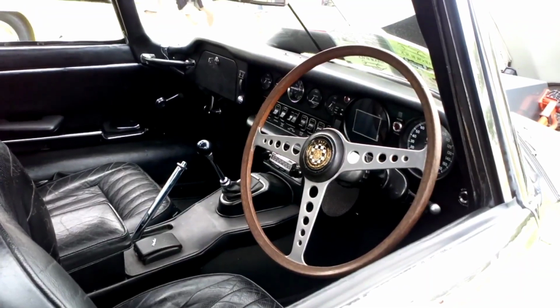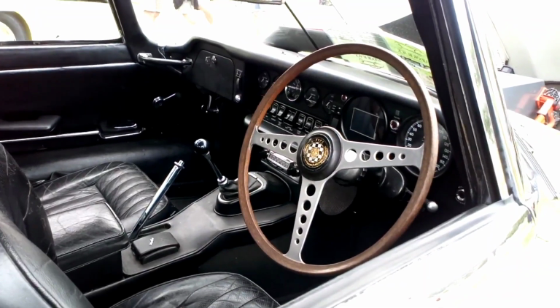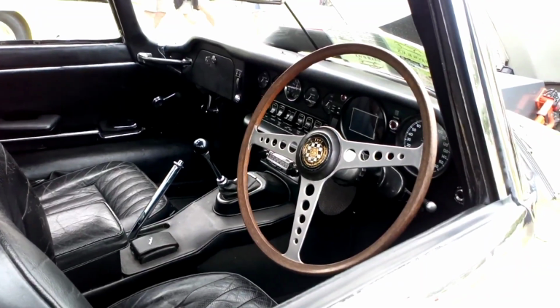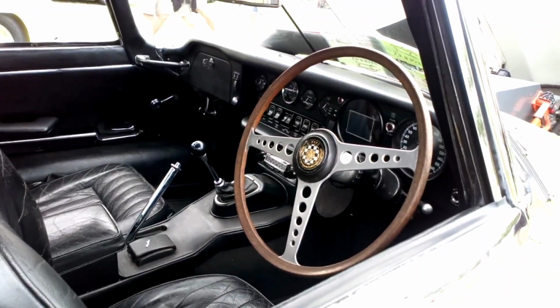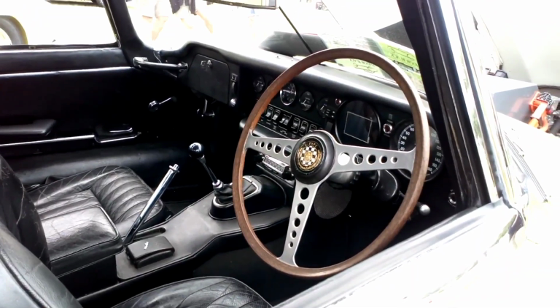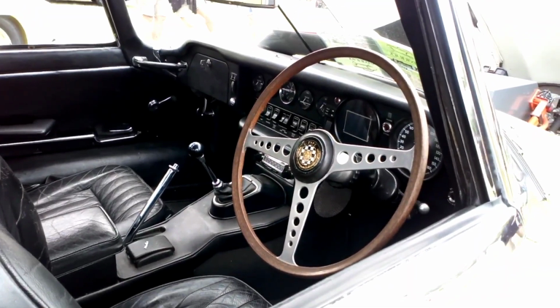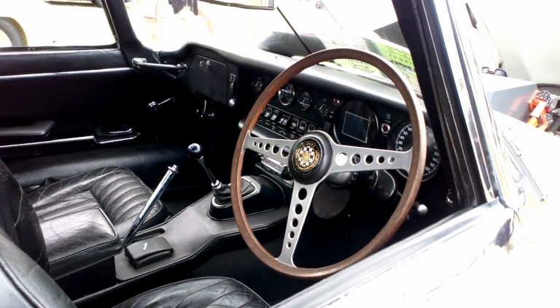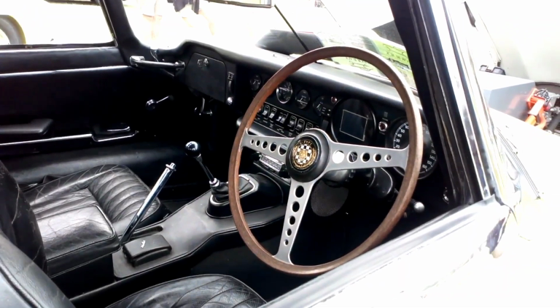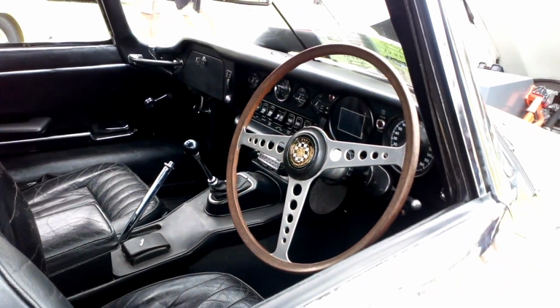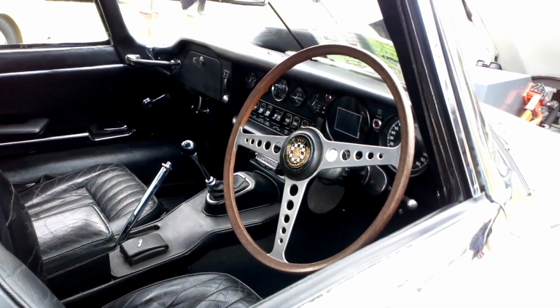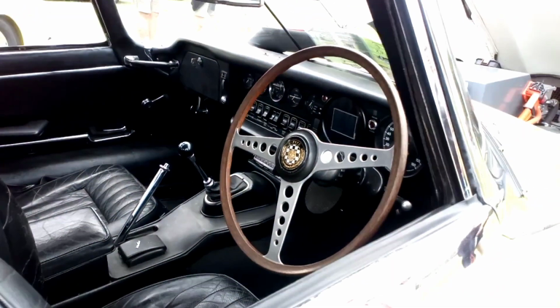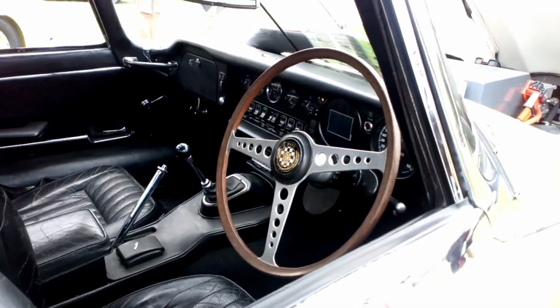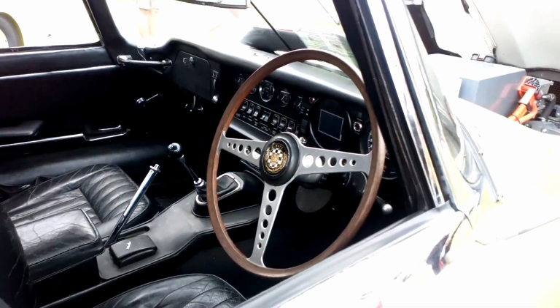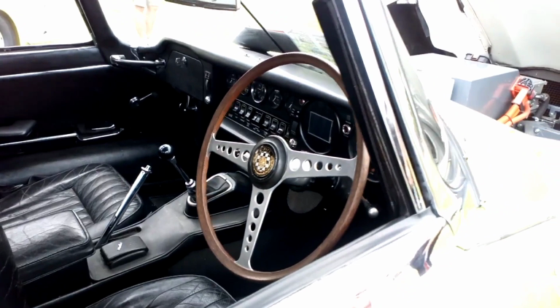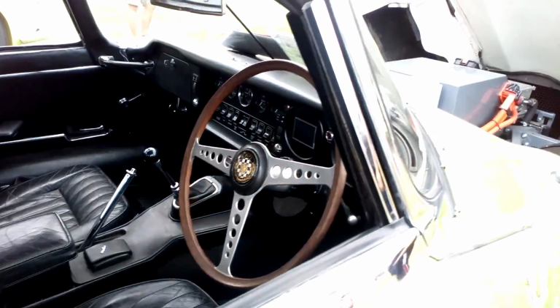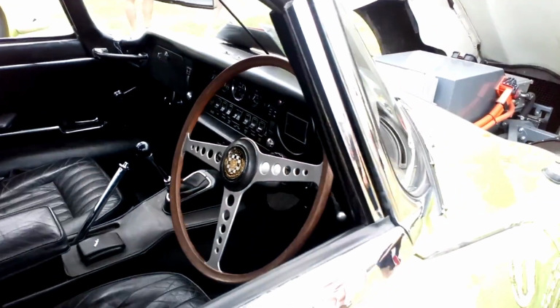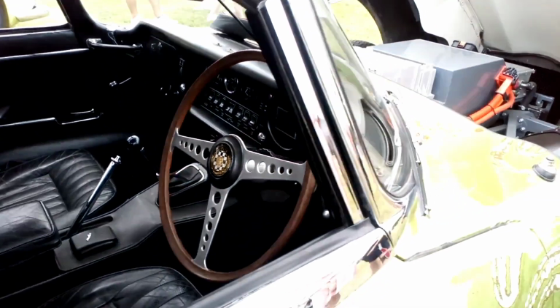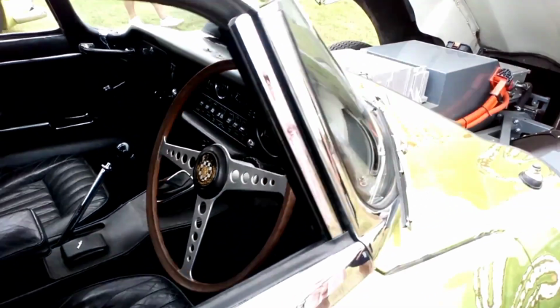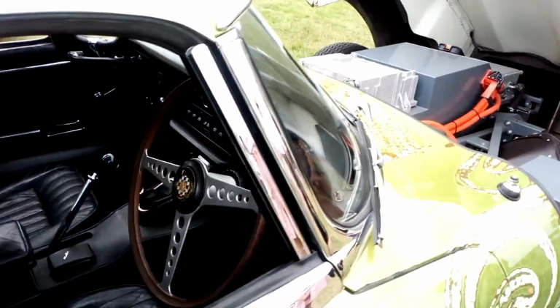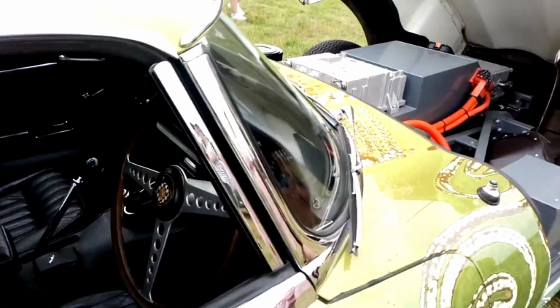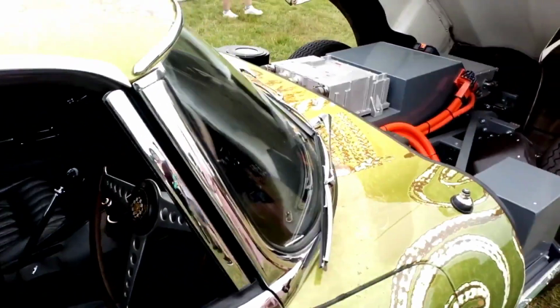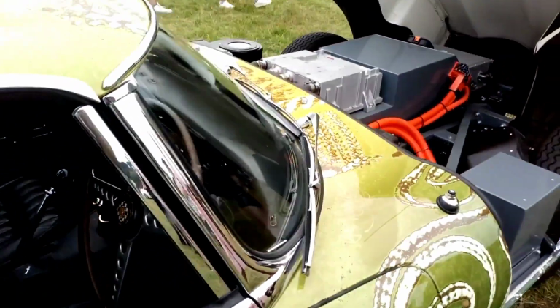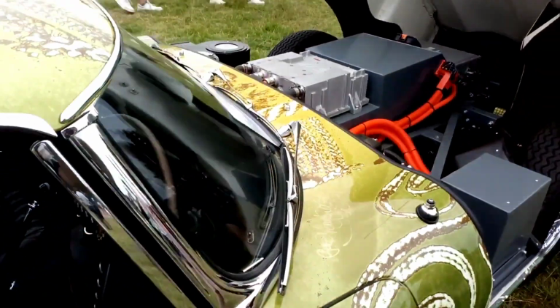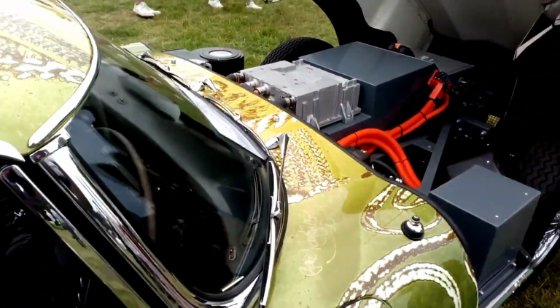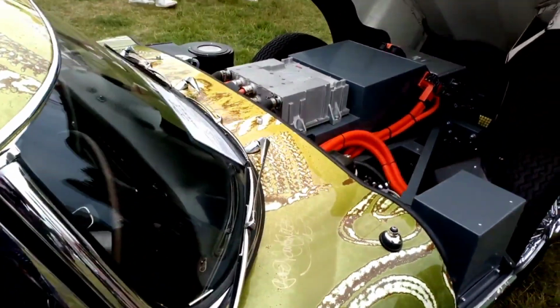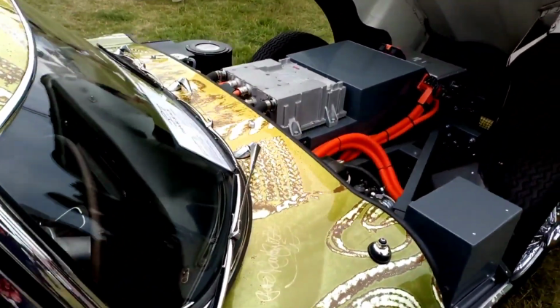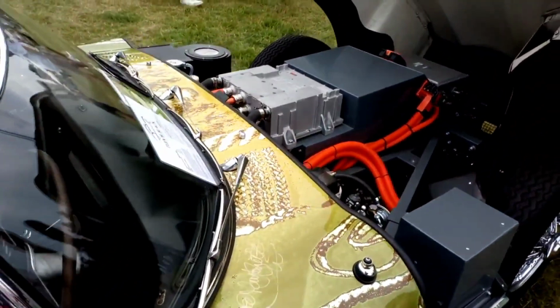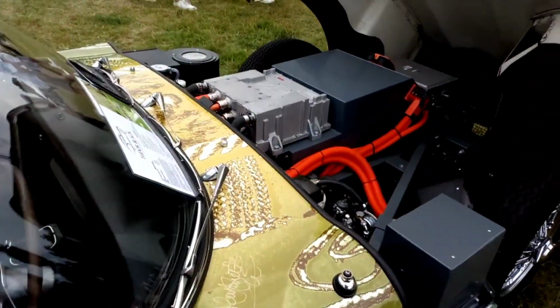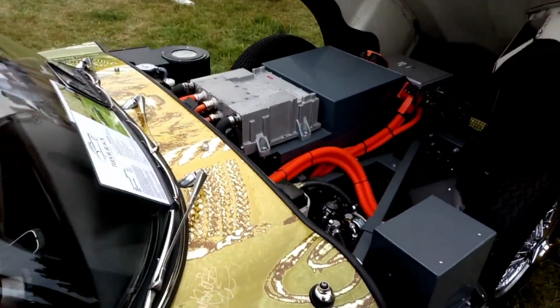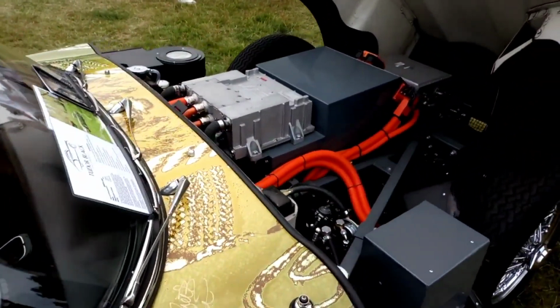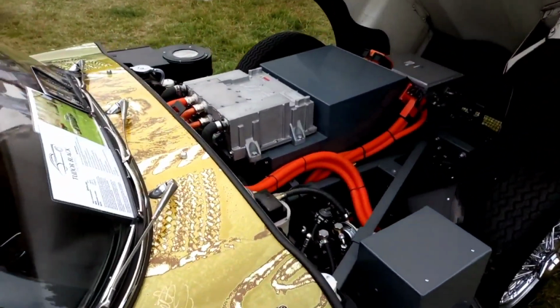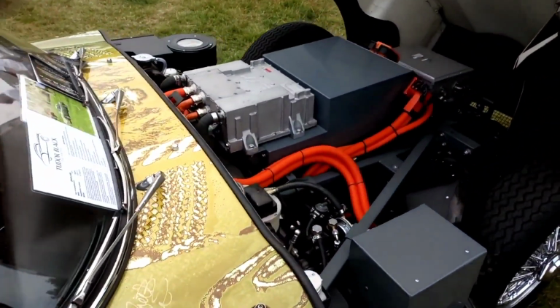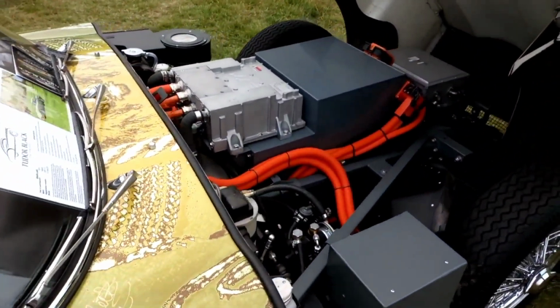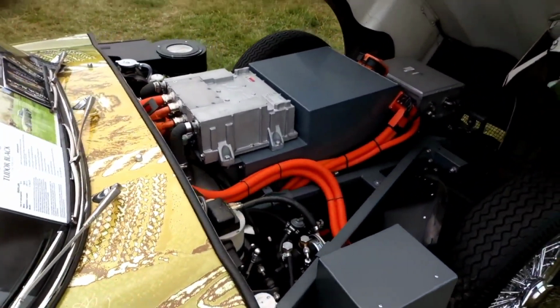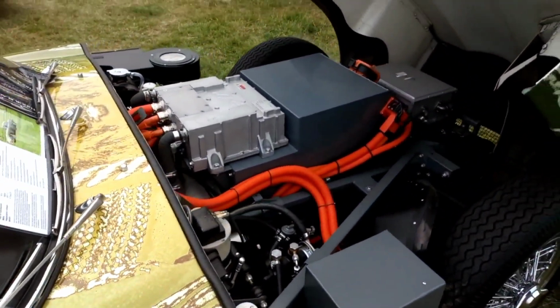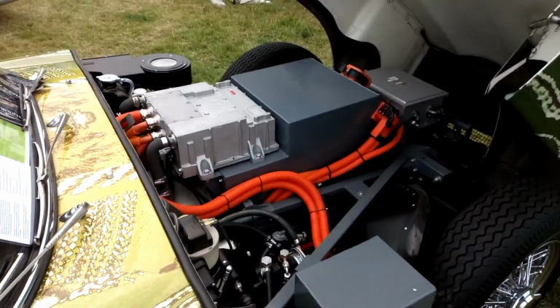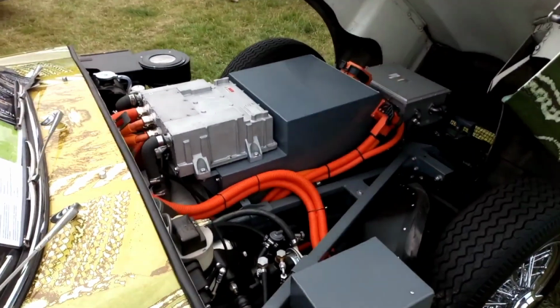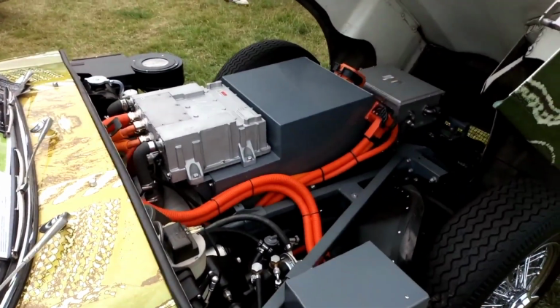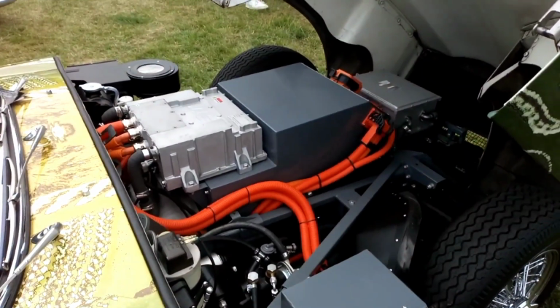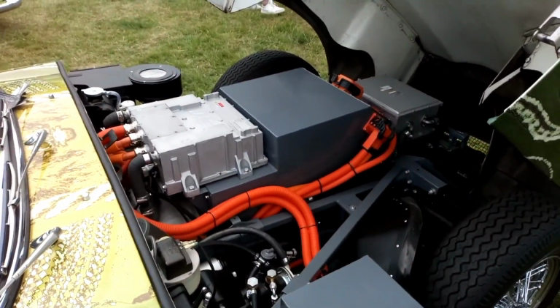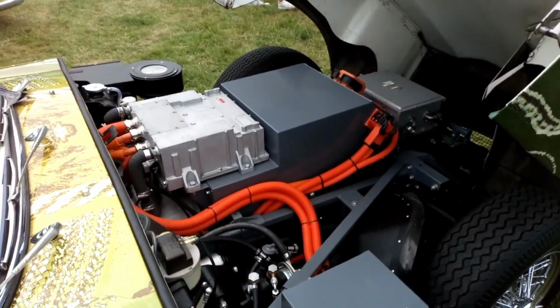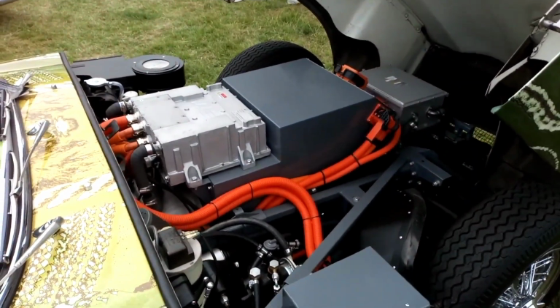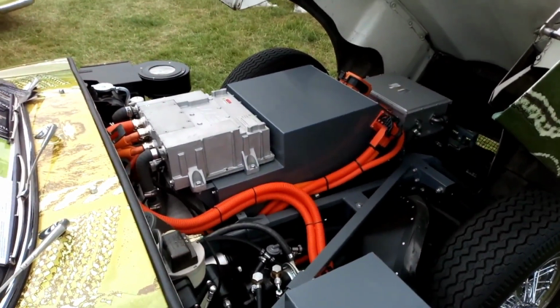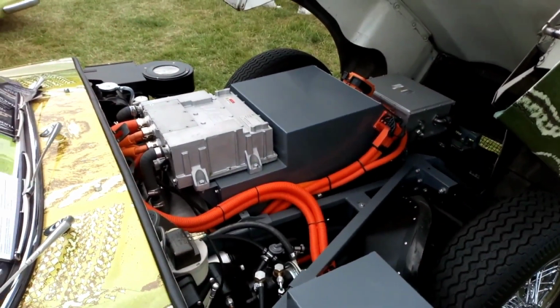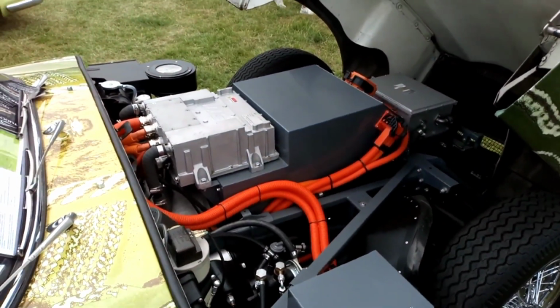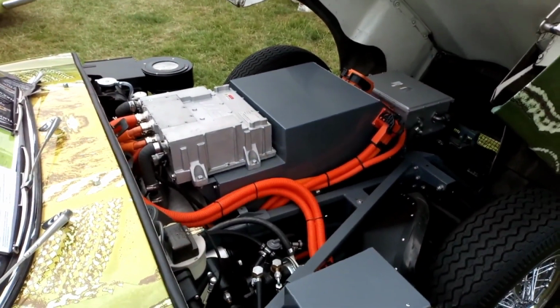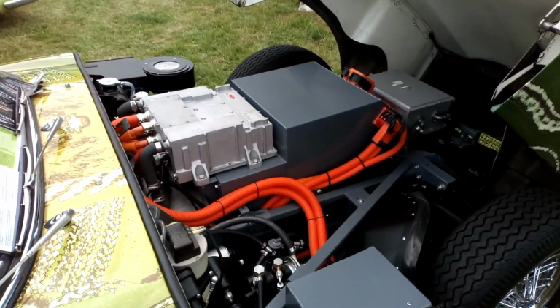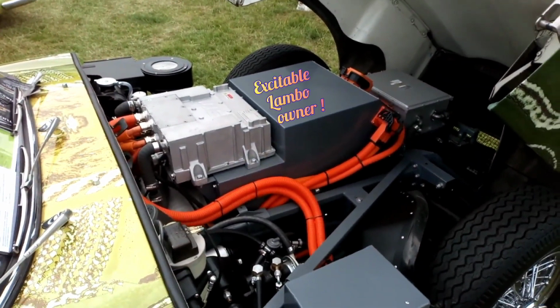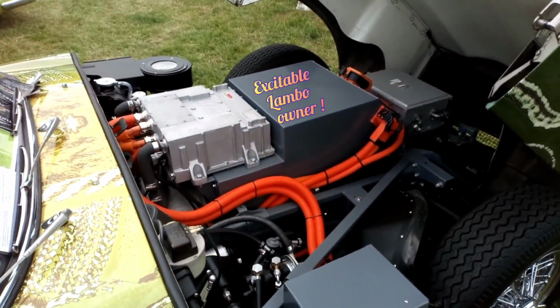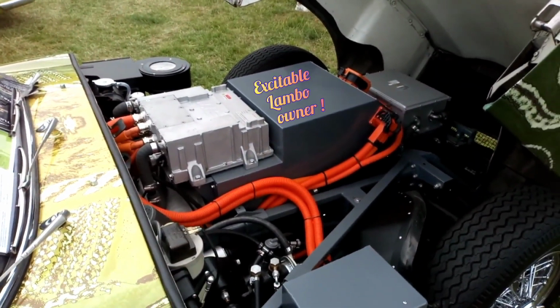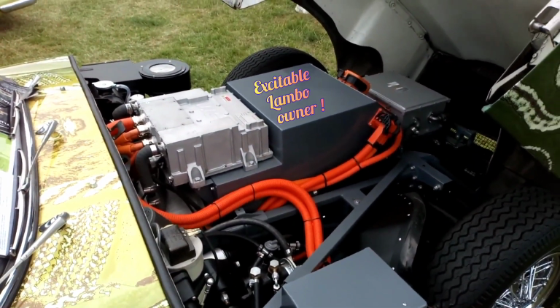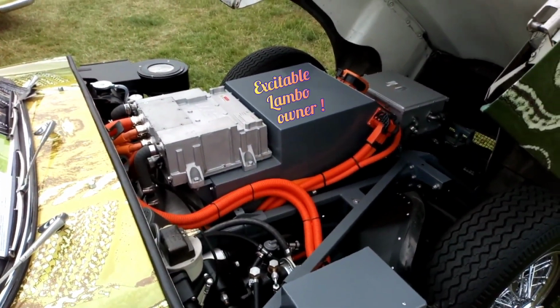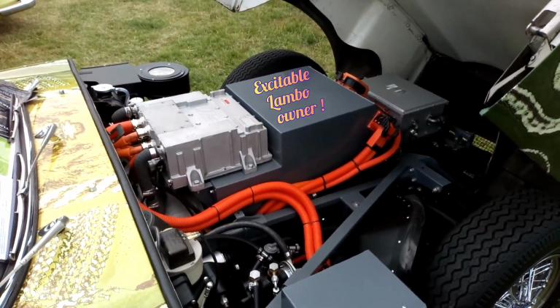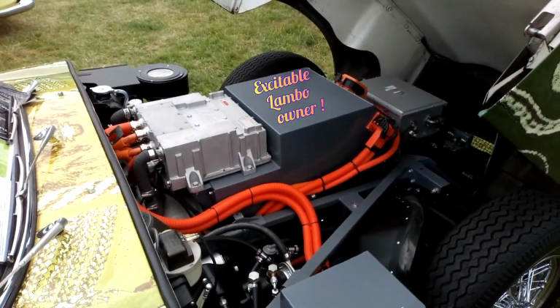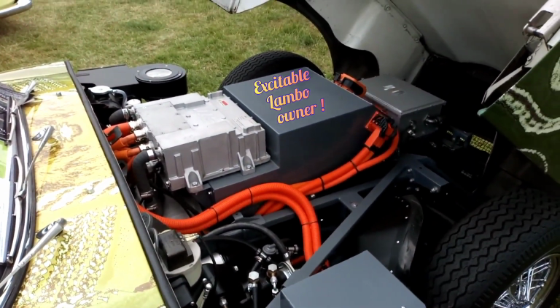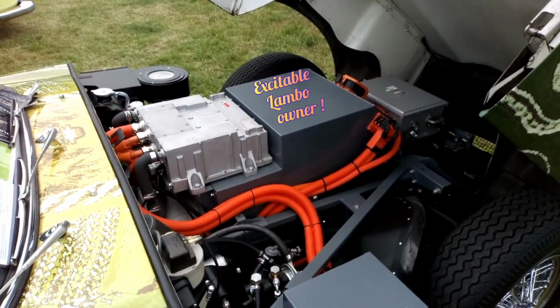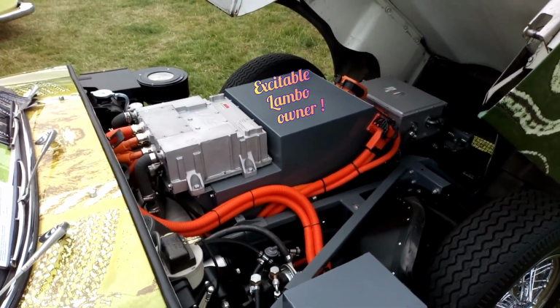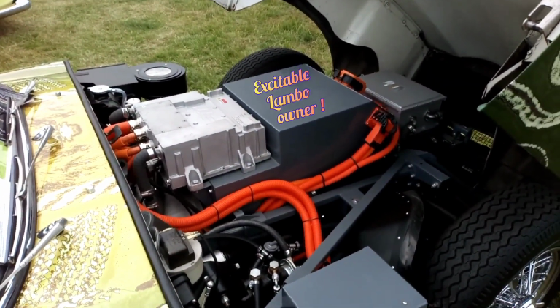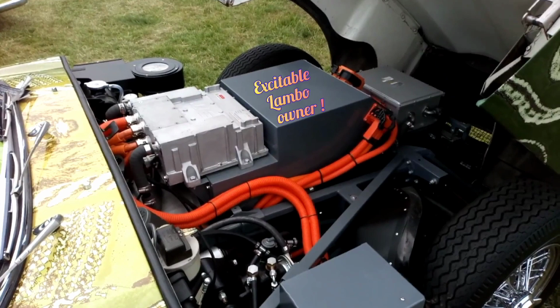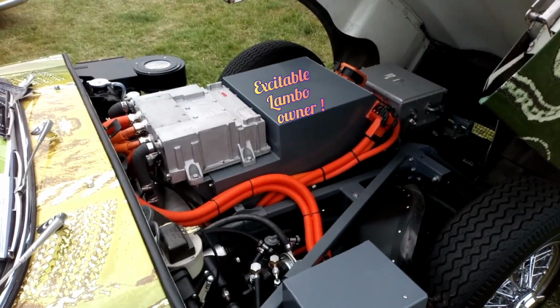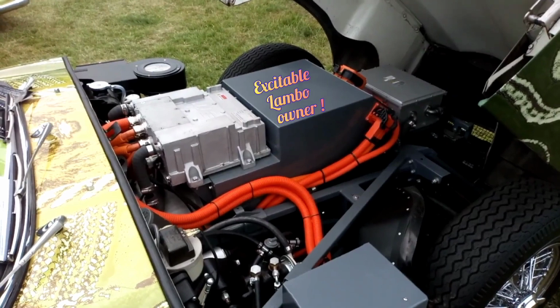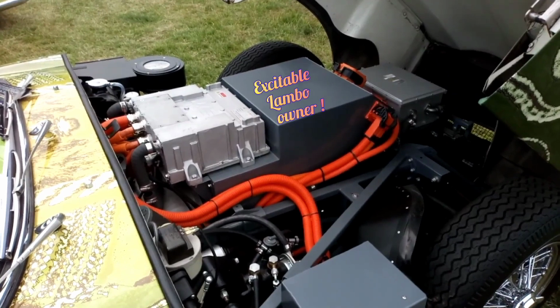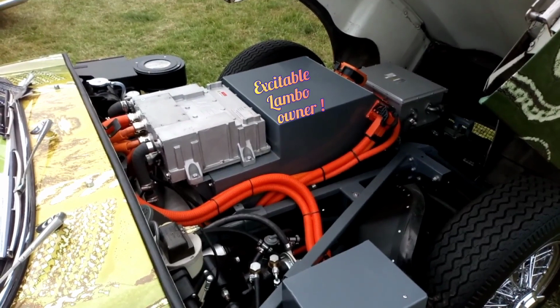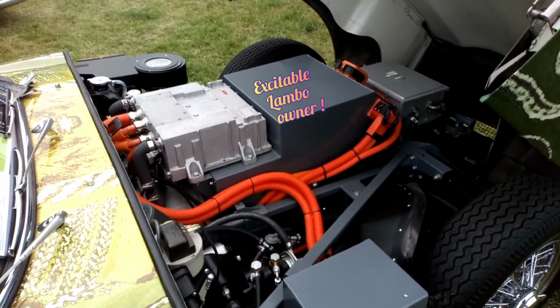E-Type Jag? Oh wait a minute — electric. An electric E-Type Jag.